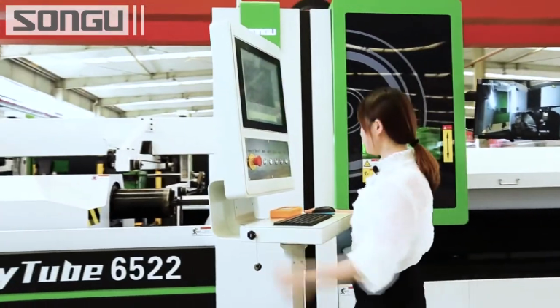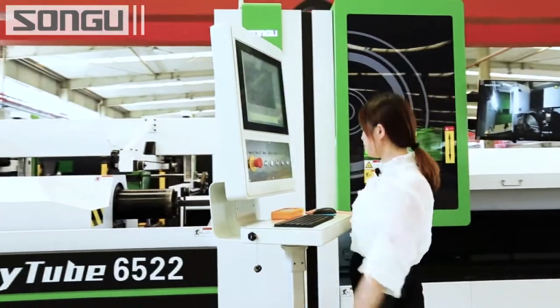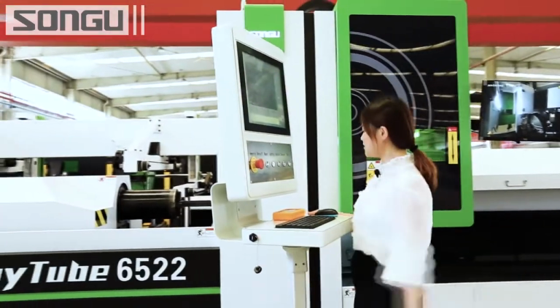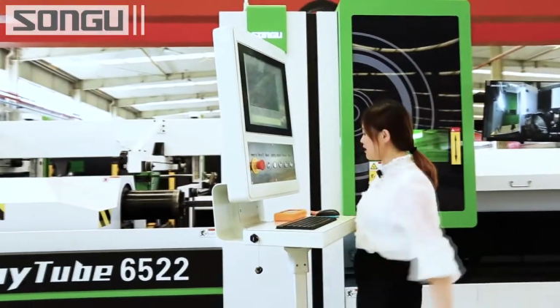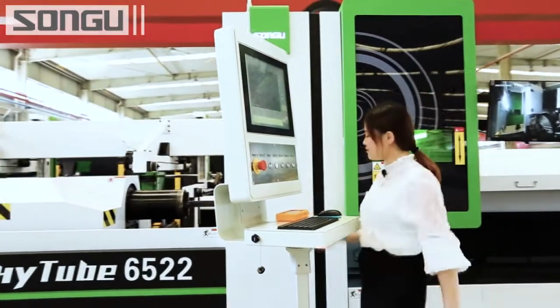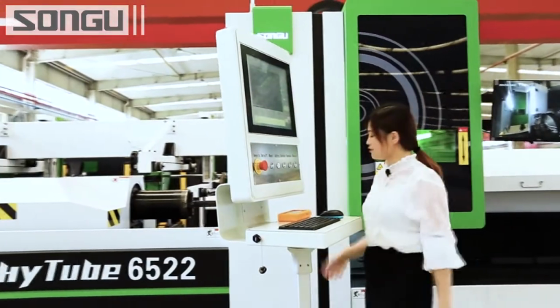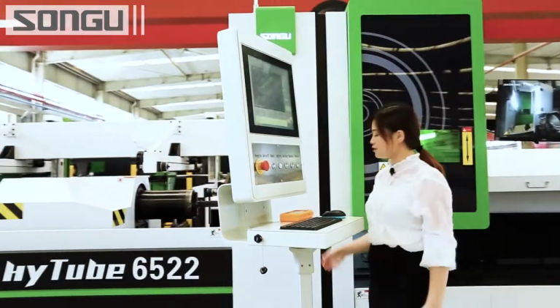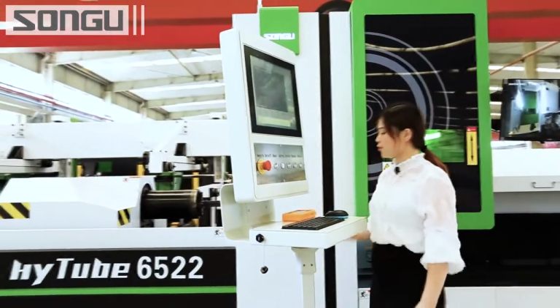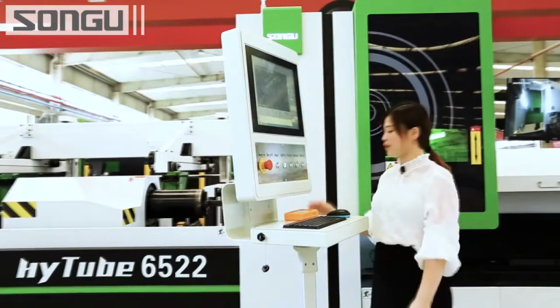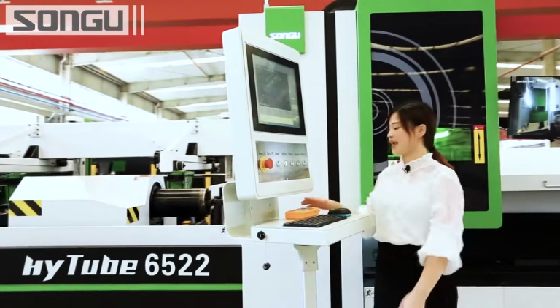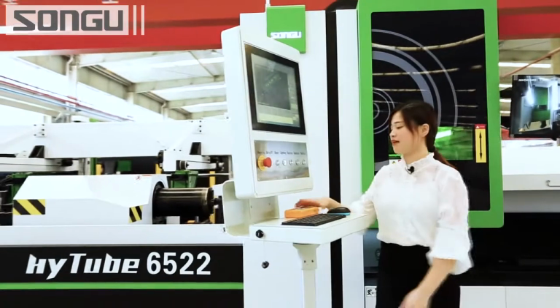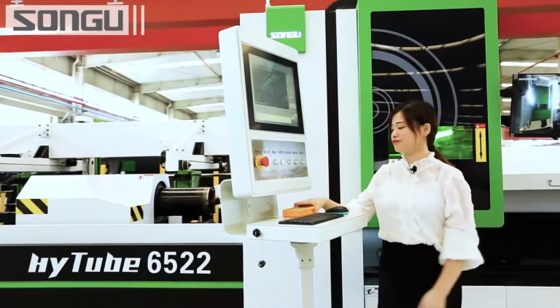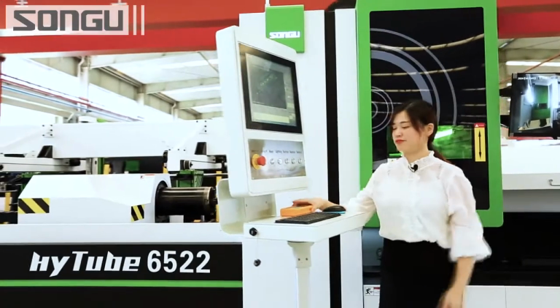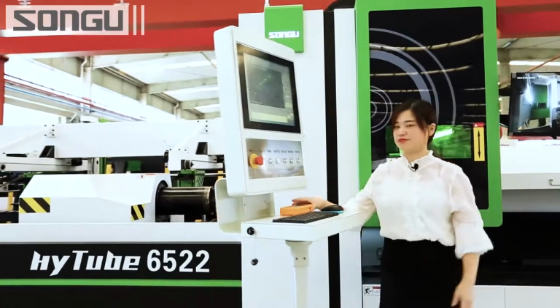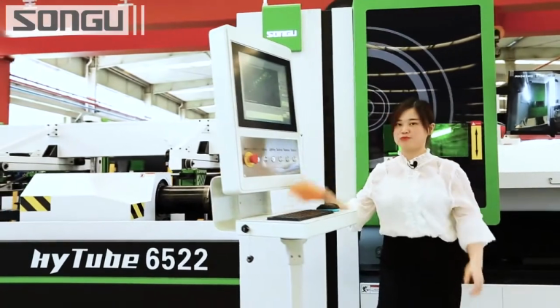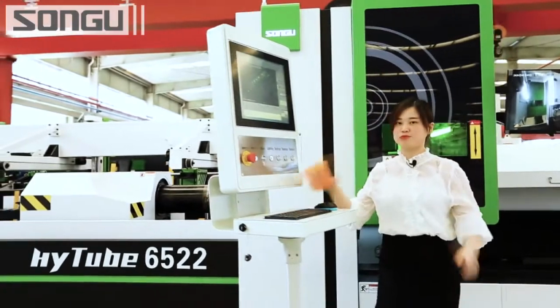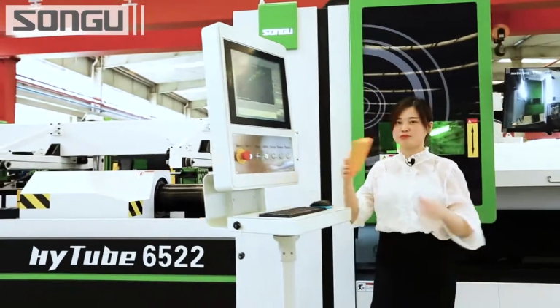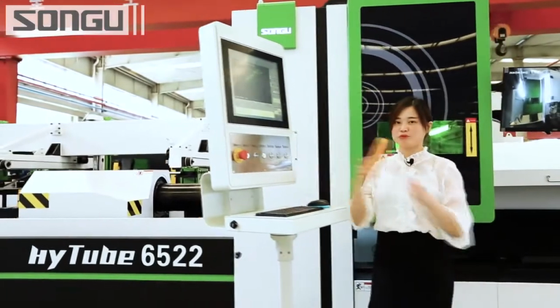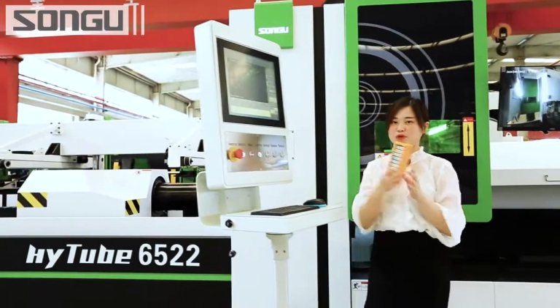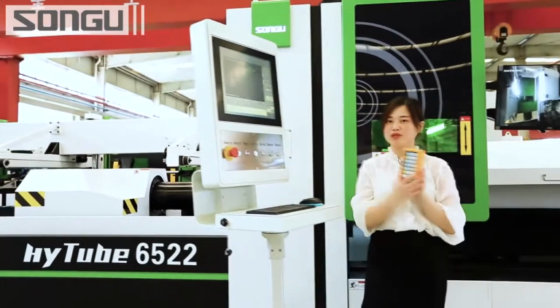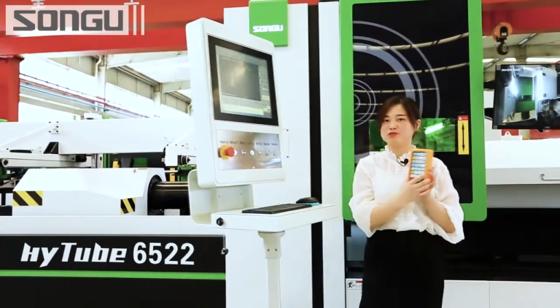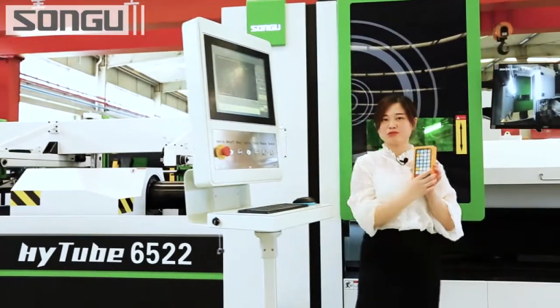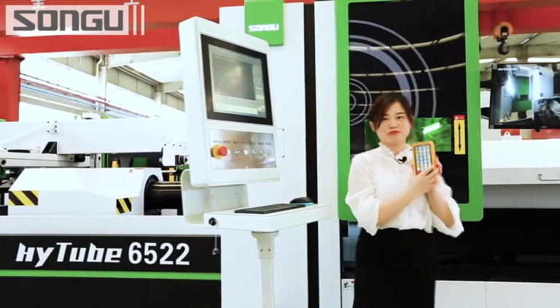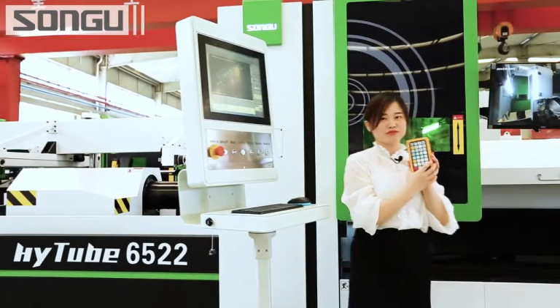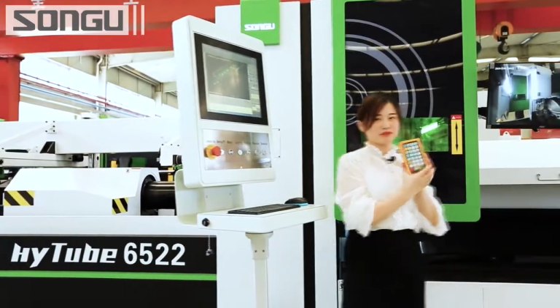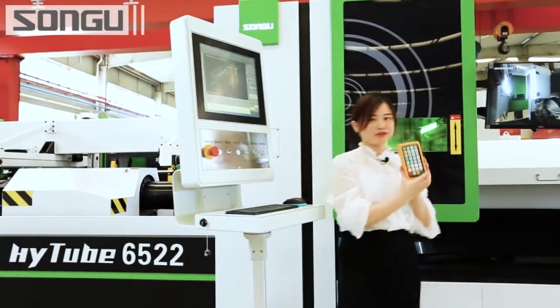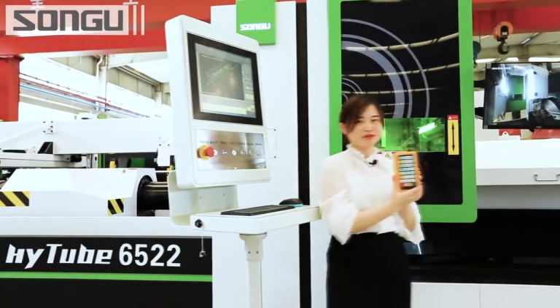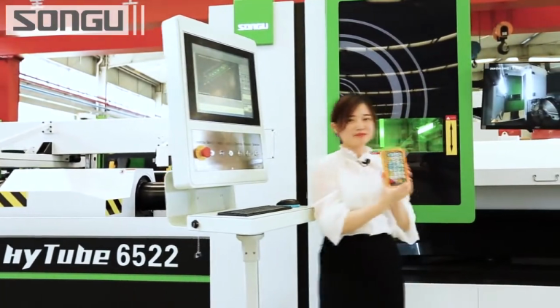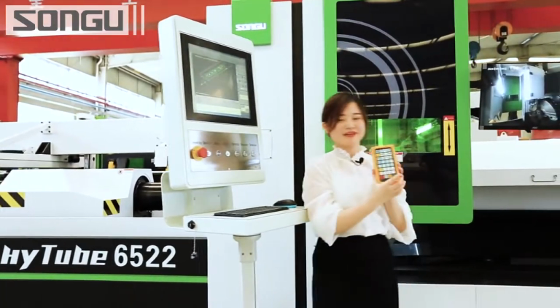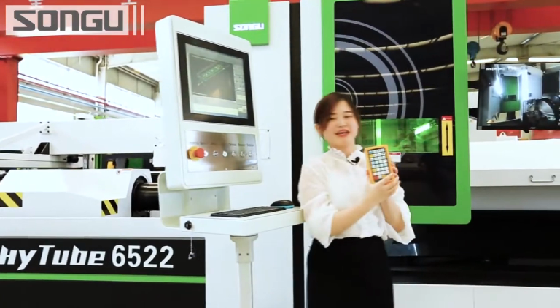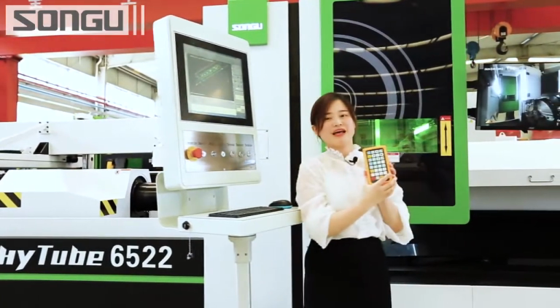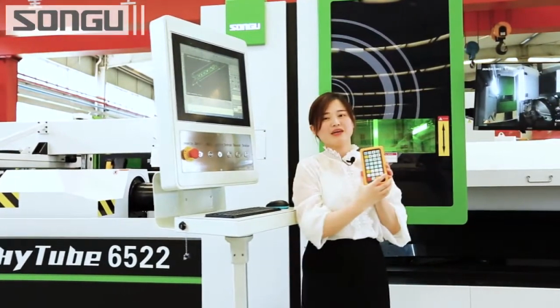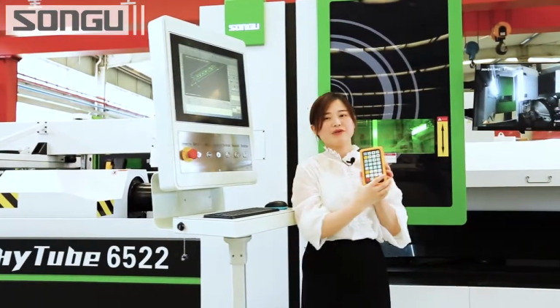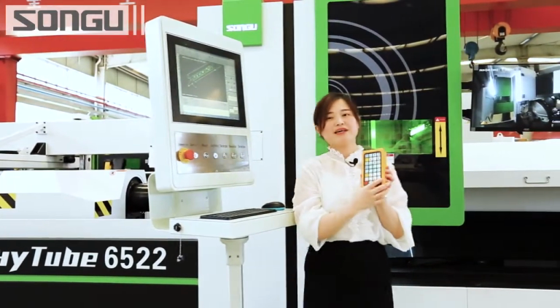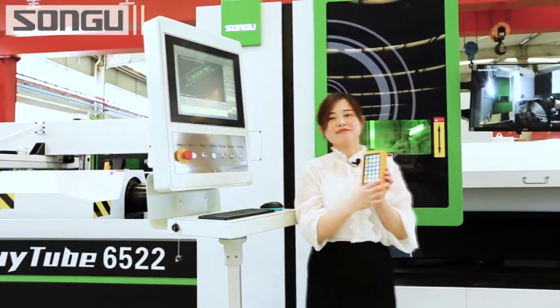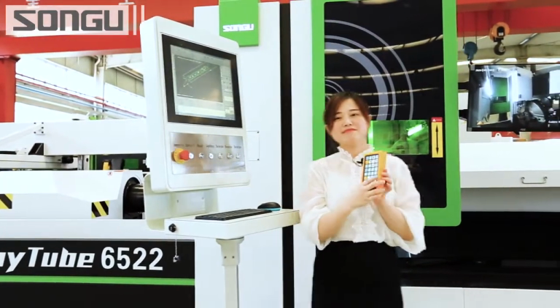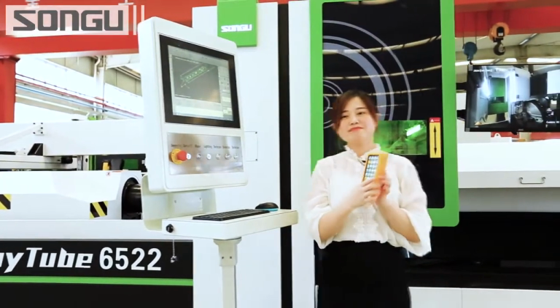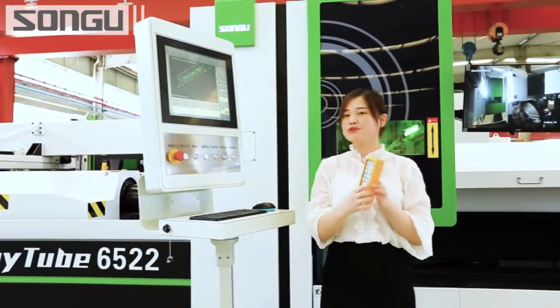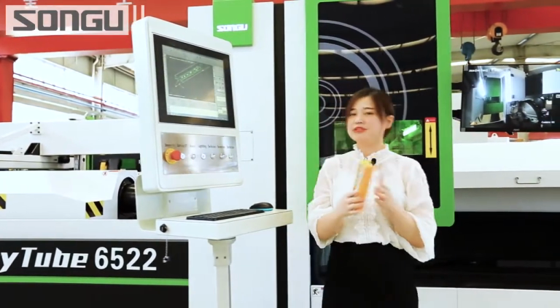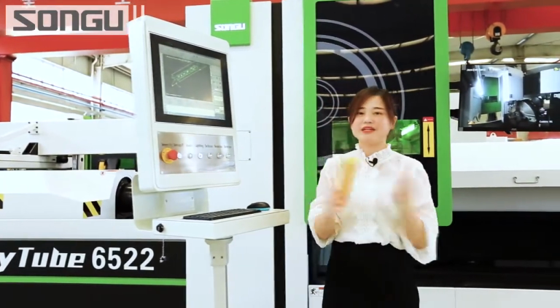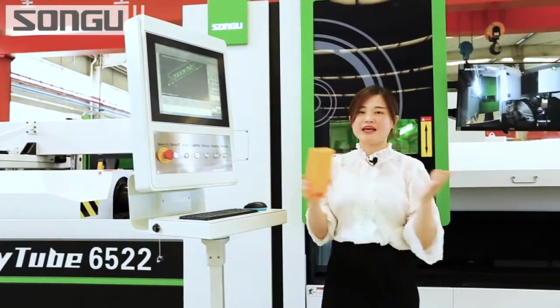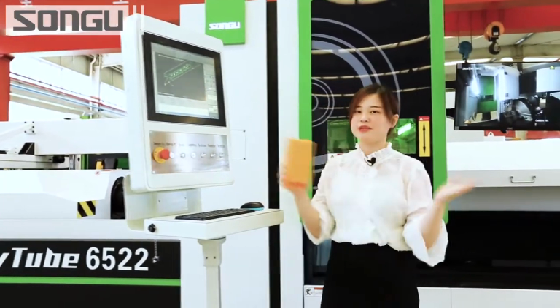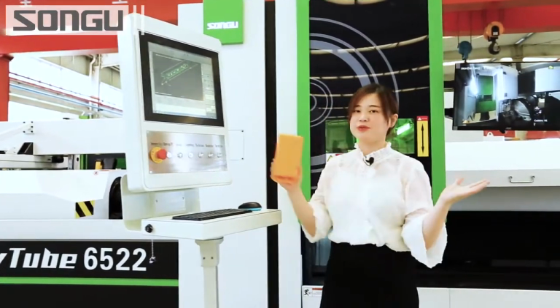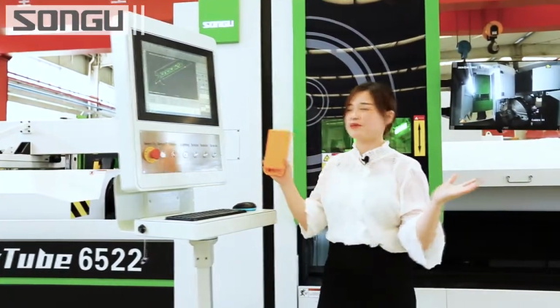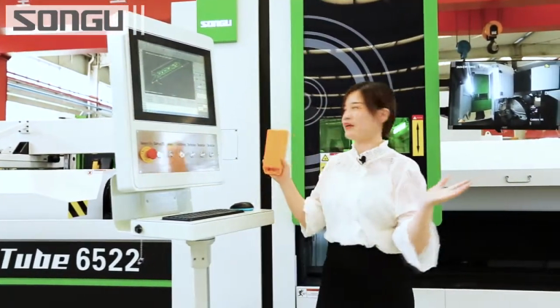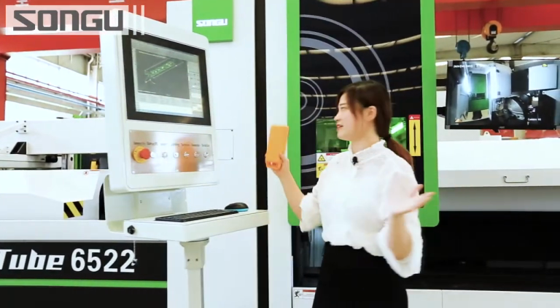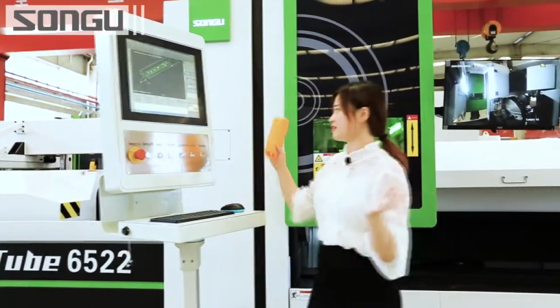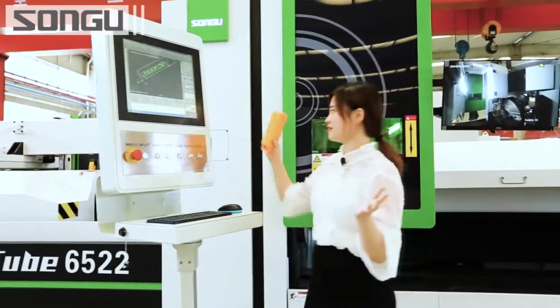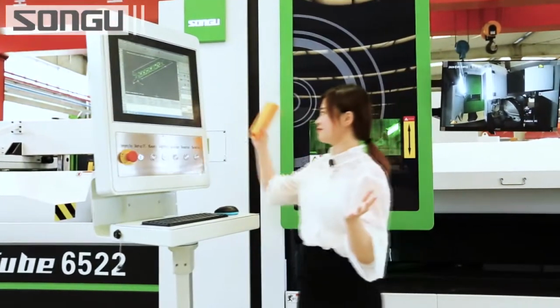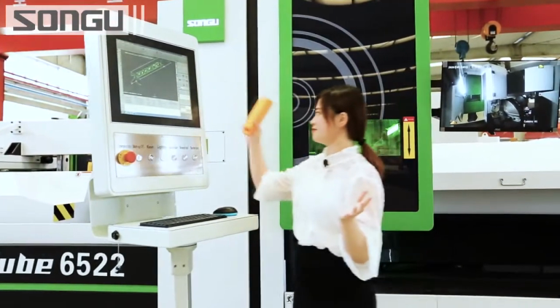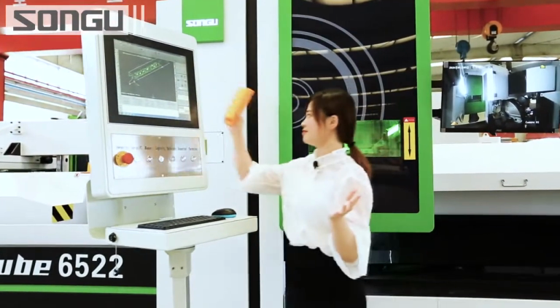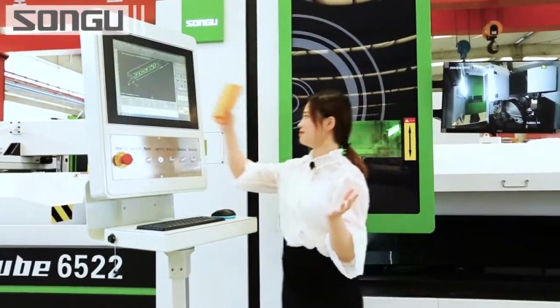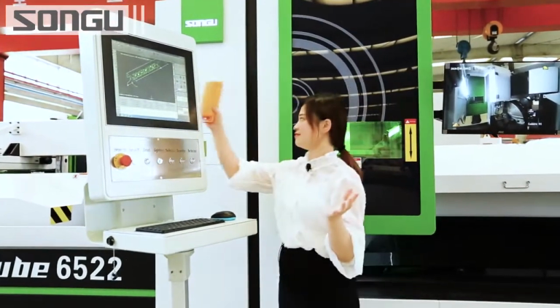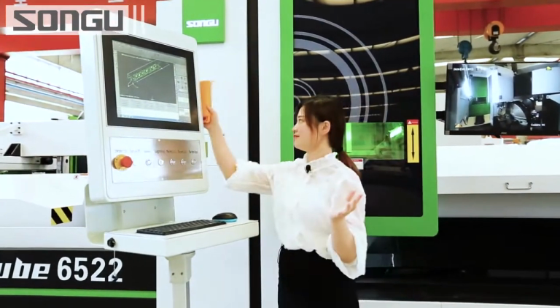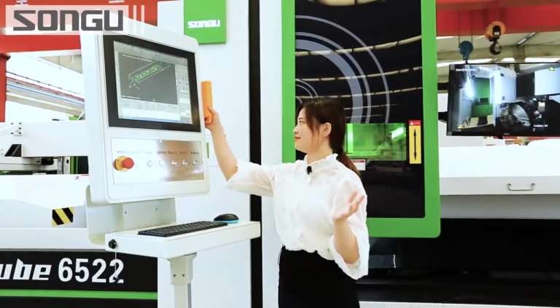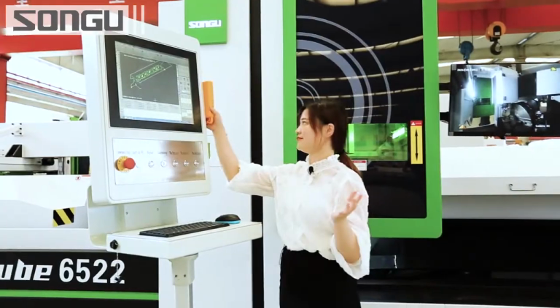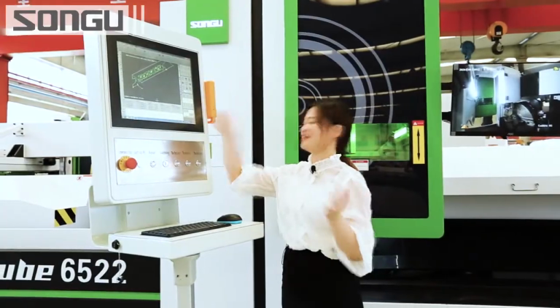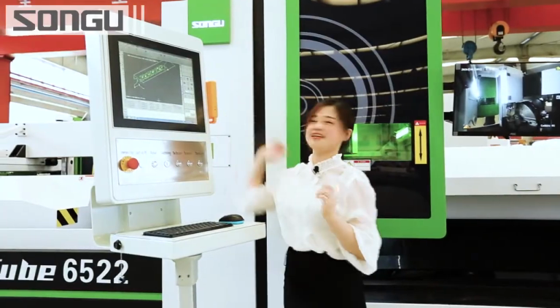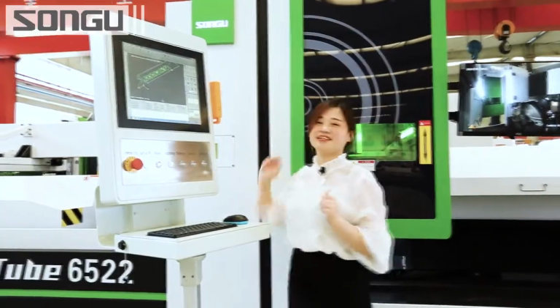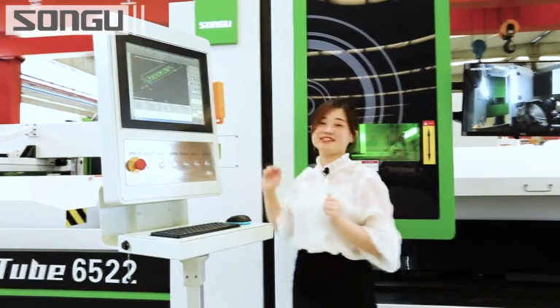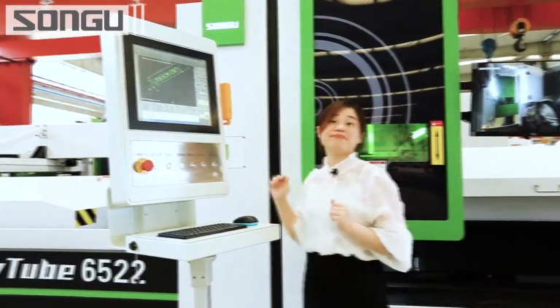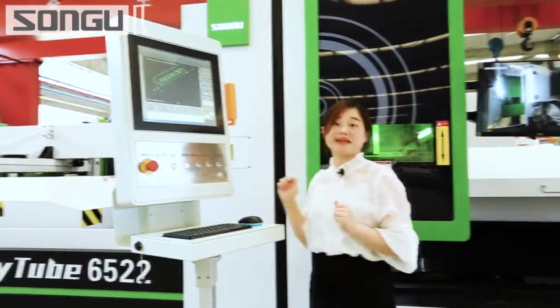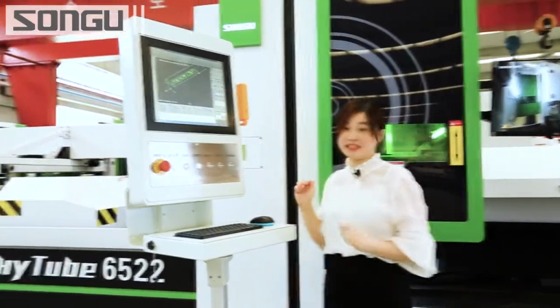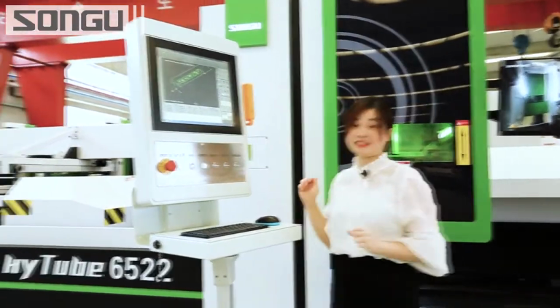Besides this, we have this remote control for you. You can put it anywhere you like — it's magnetic.